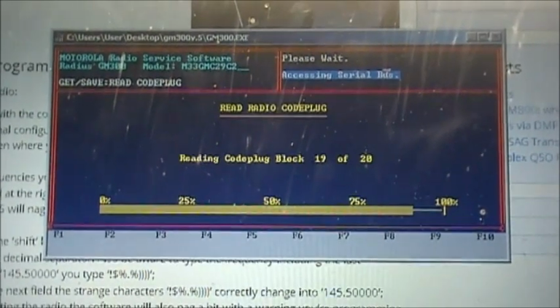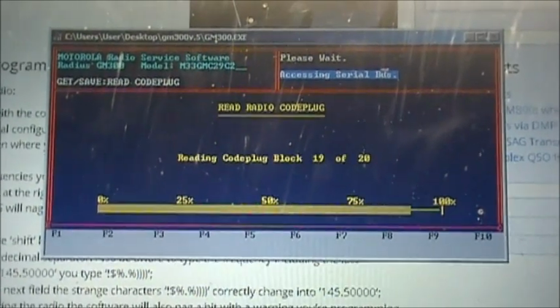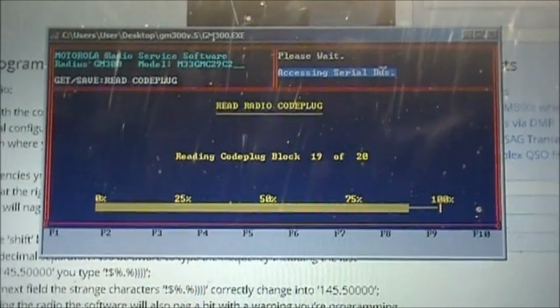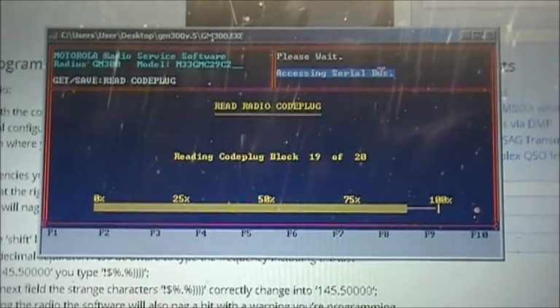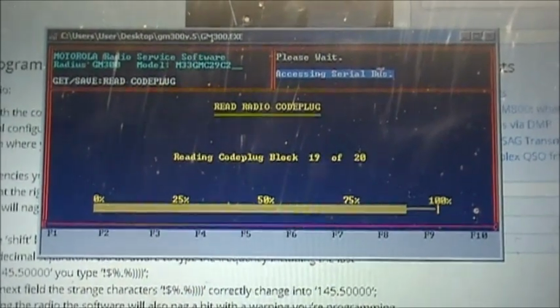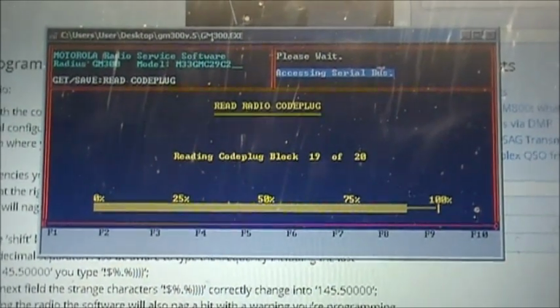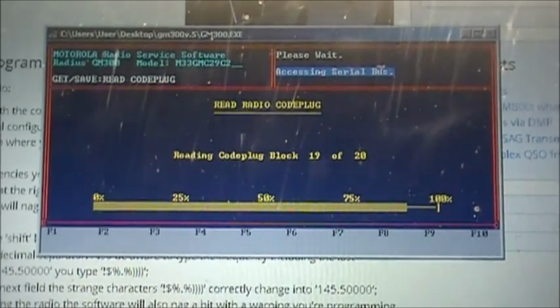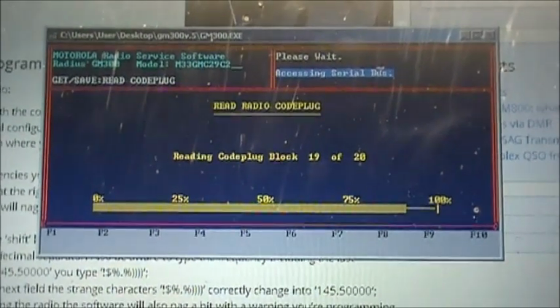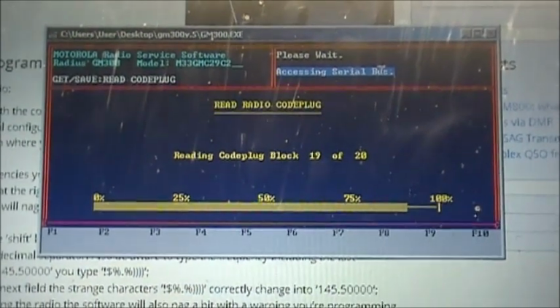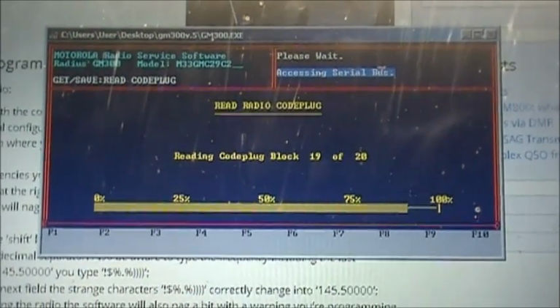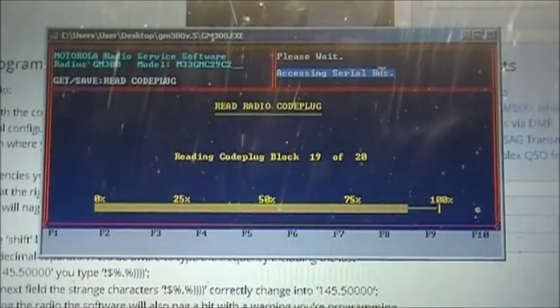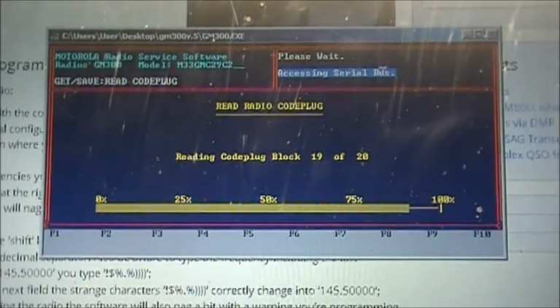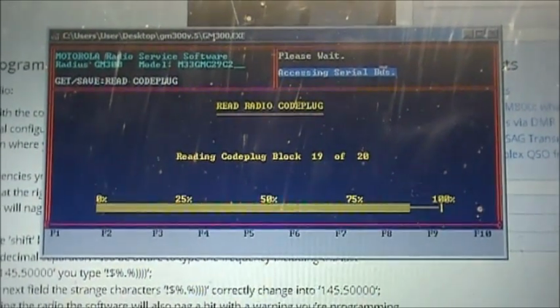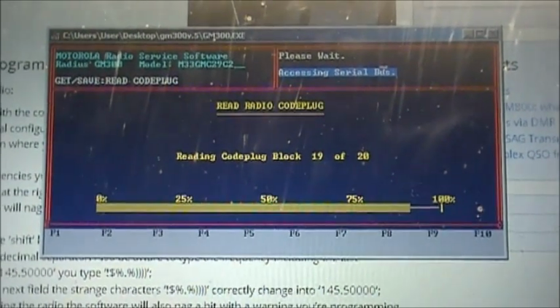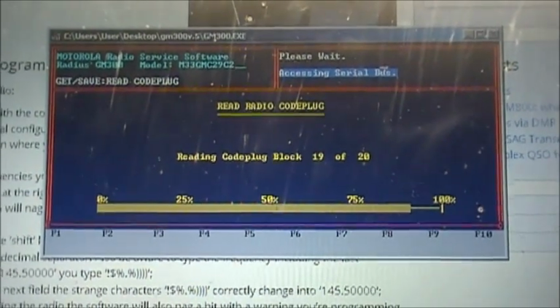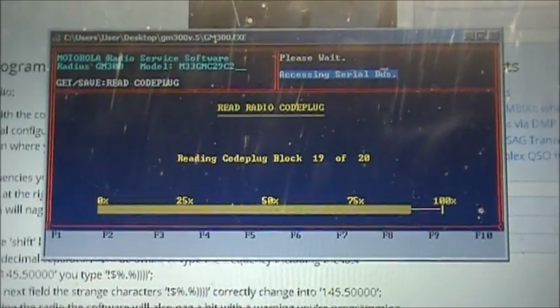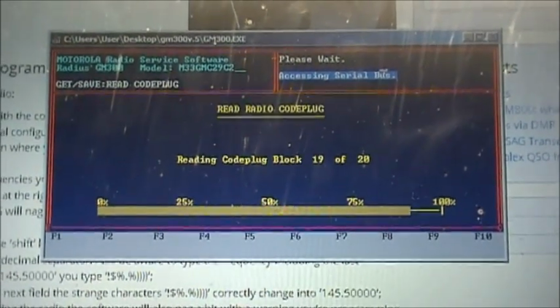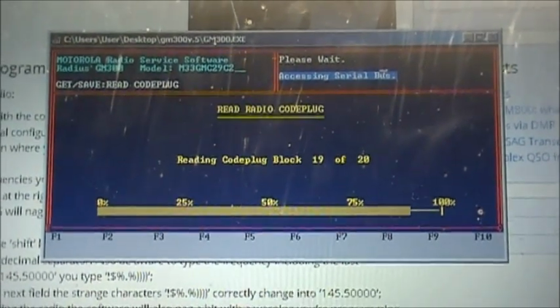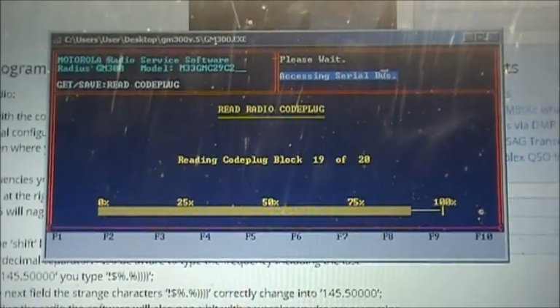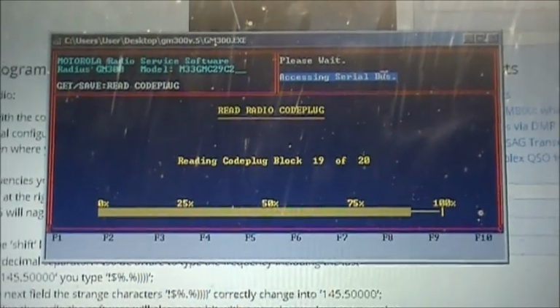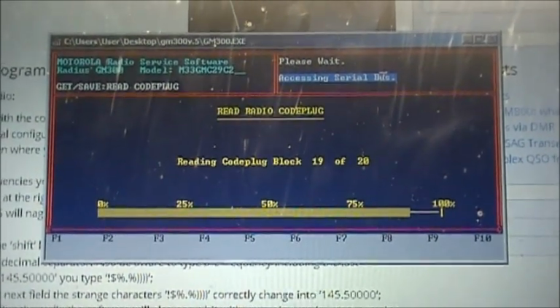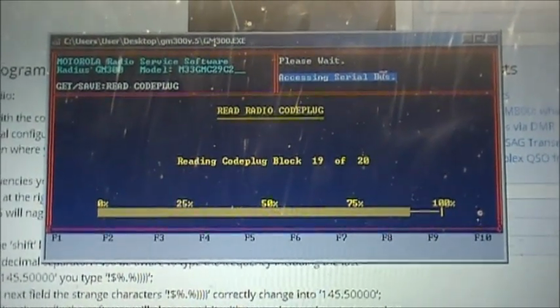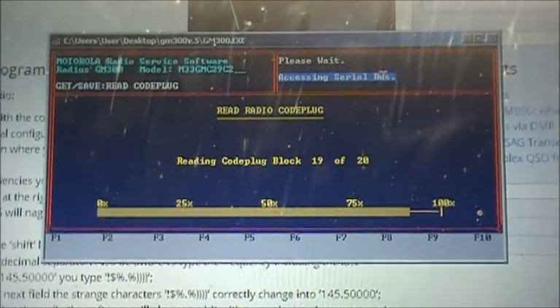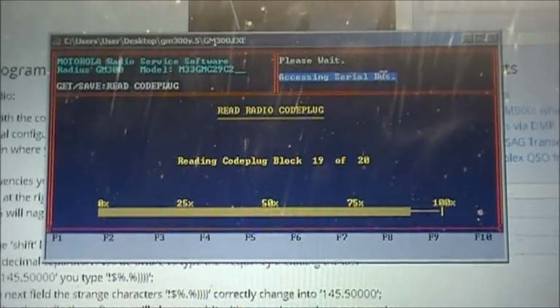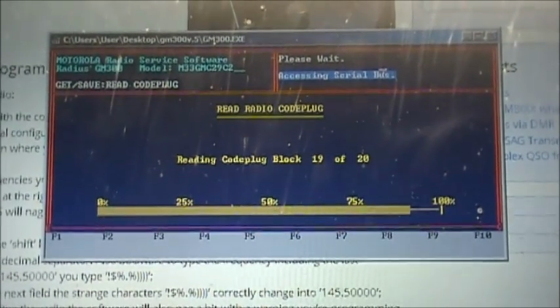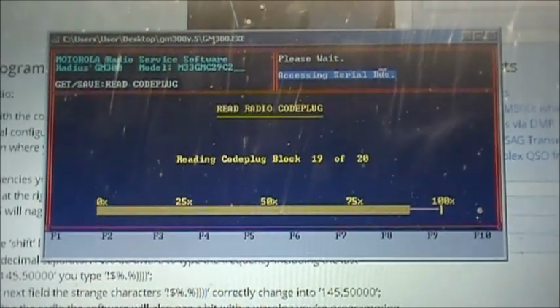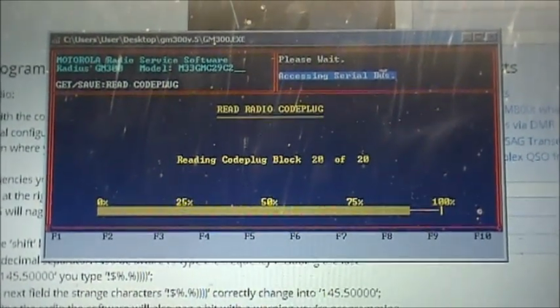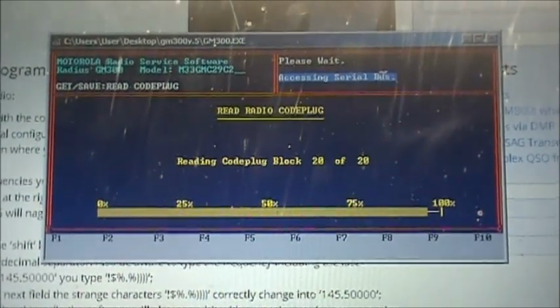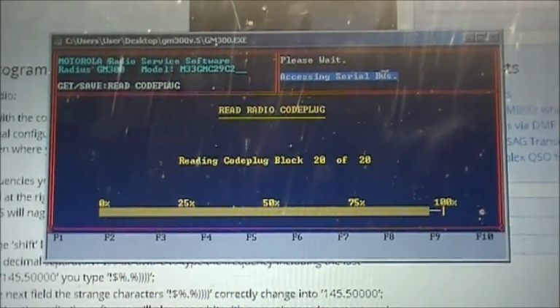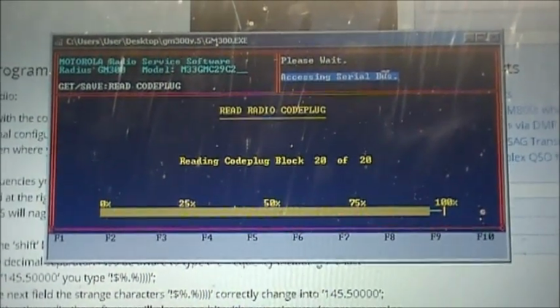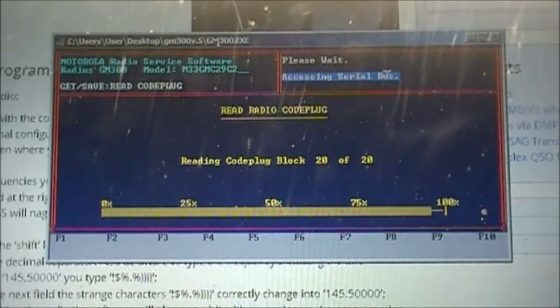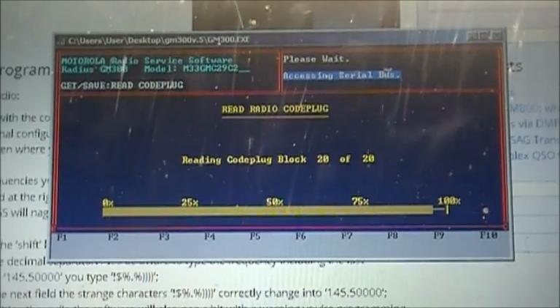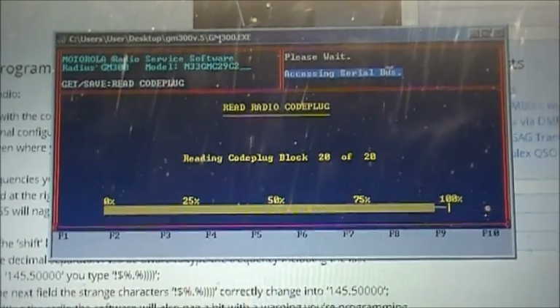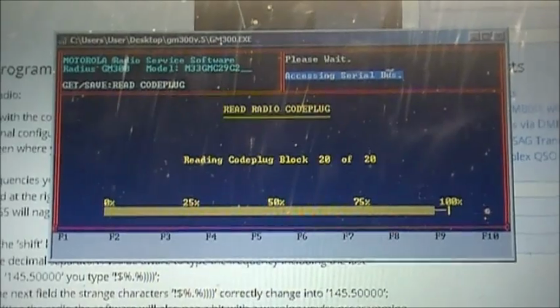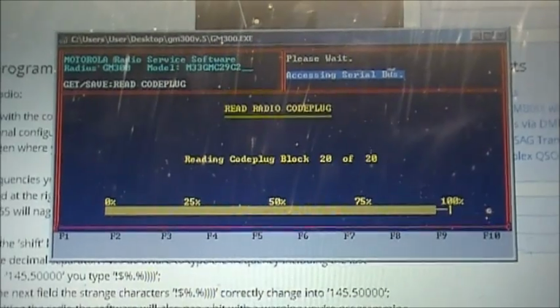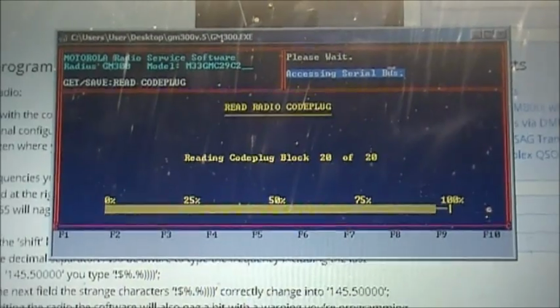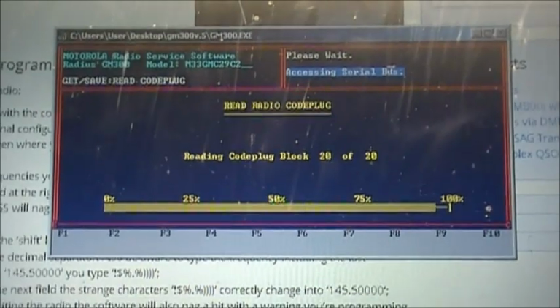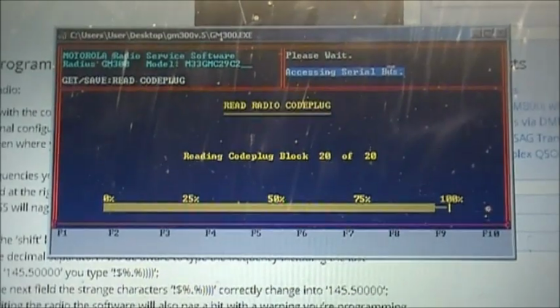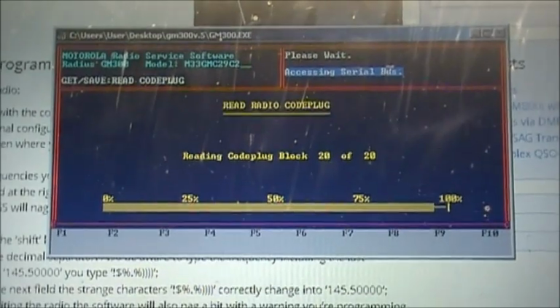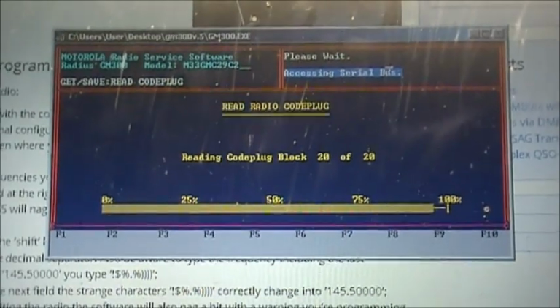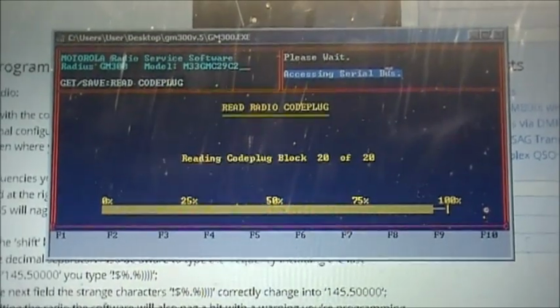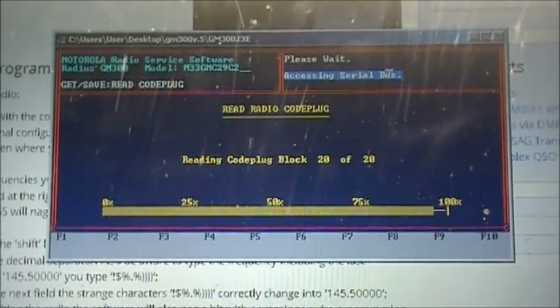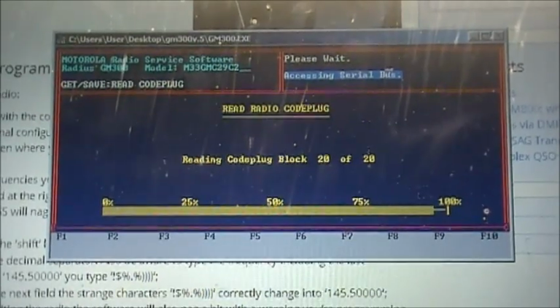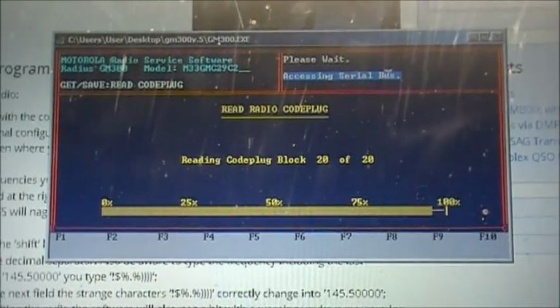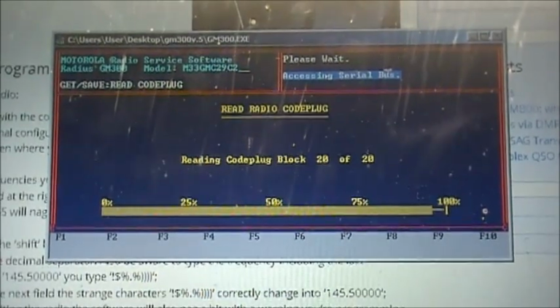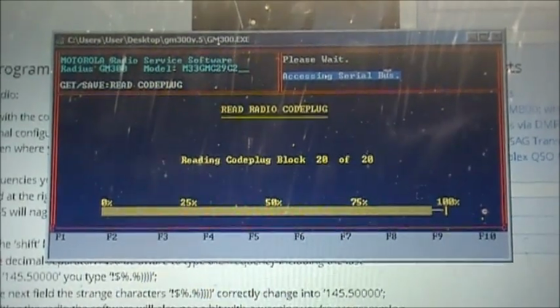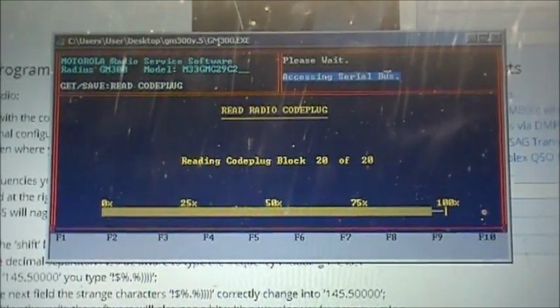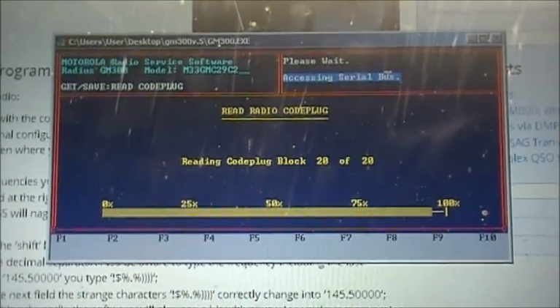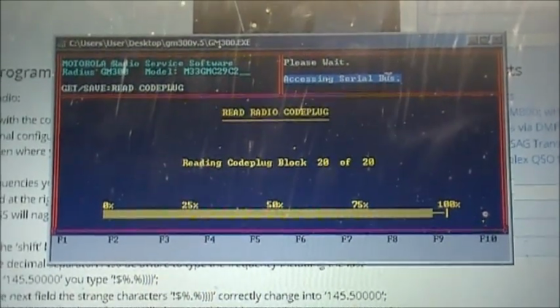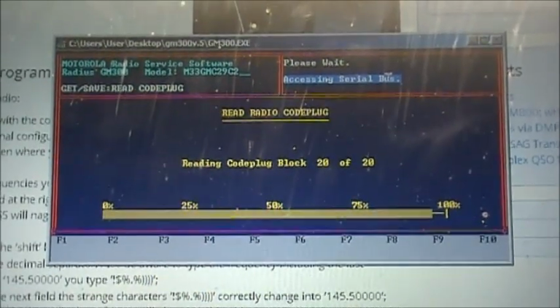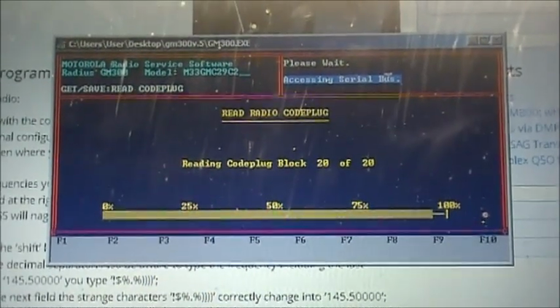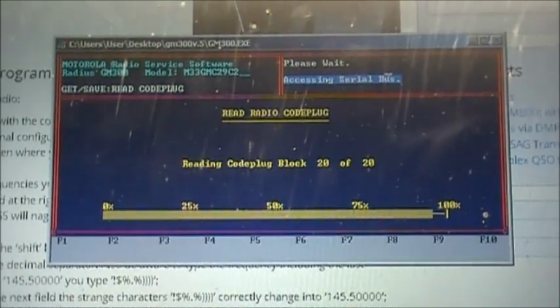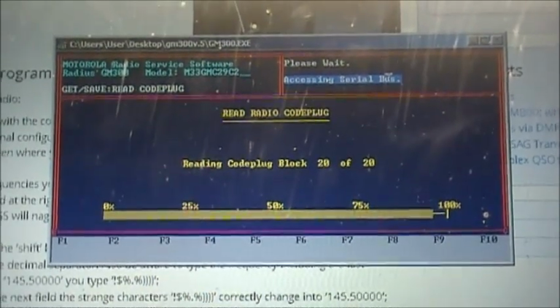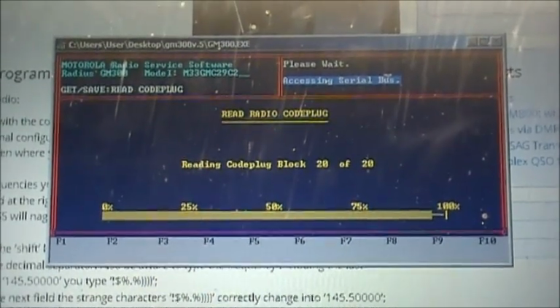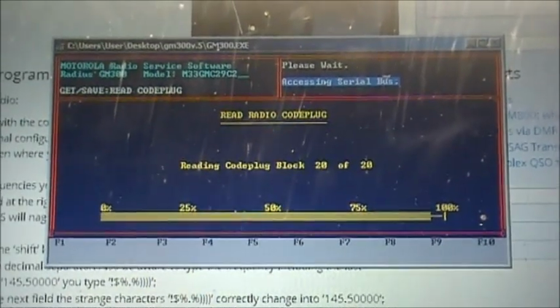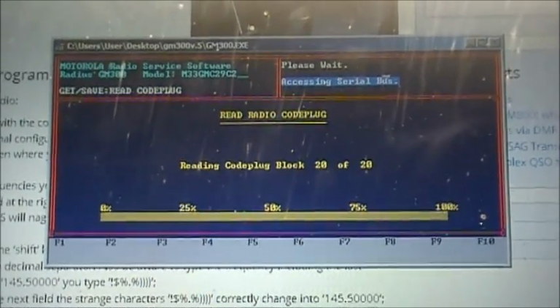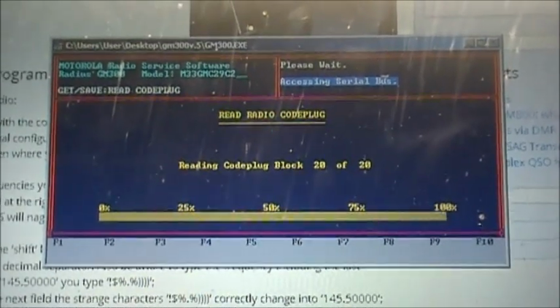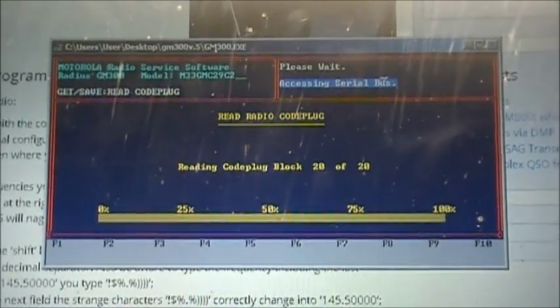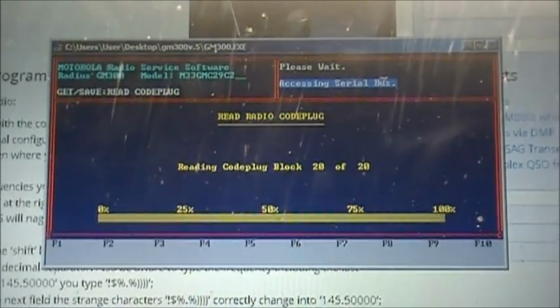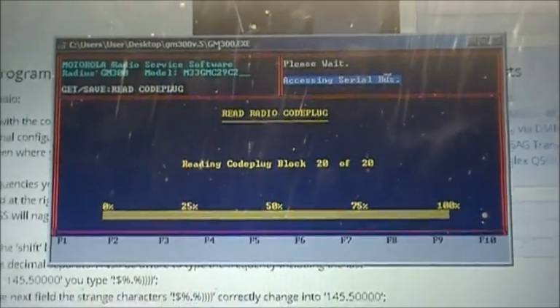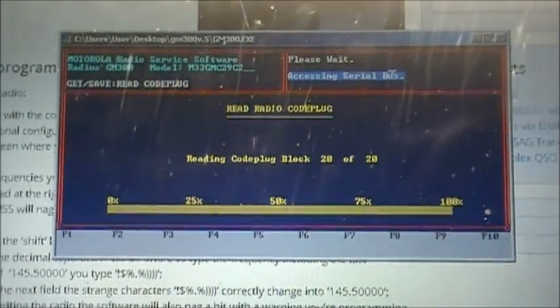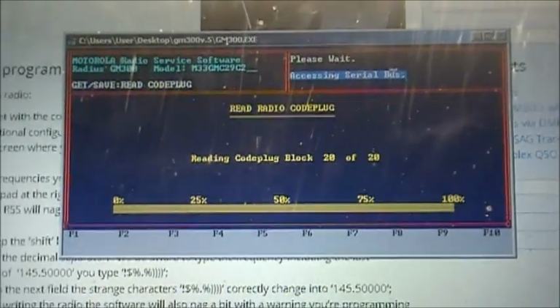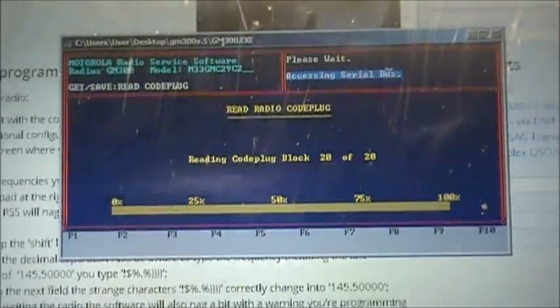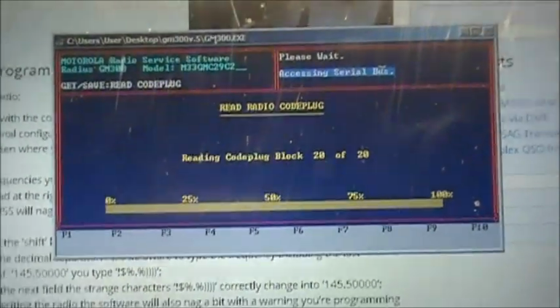Anyway, once she's reading, you get all this popping up here, and I'm running Windows 7 here.